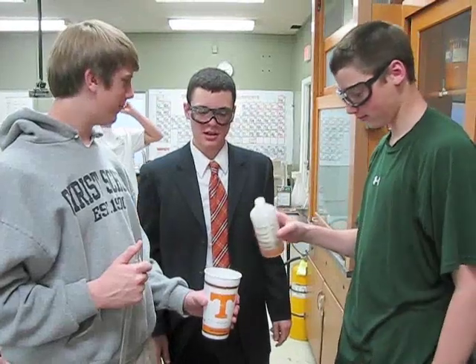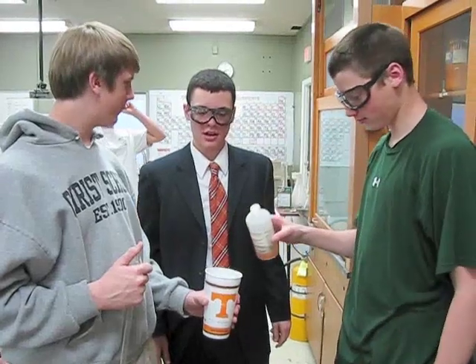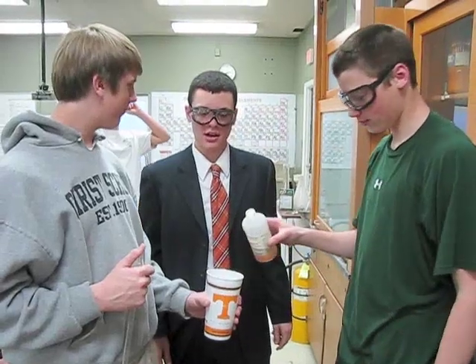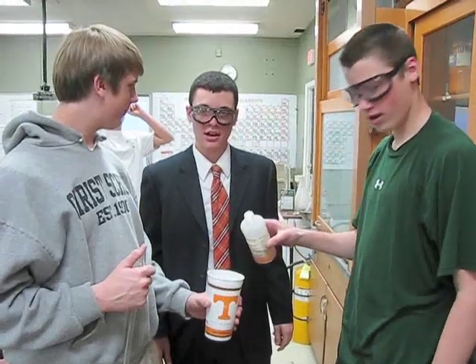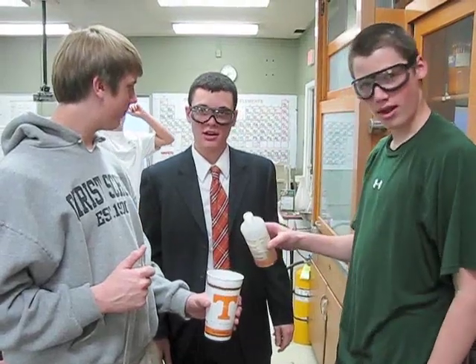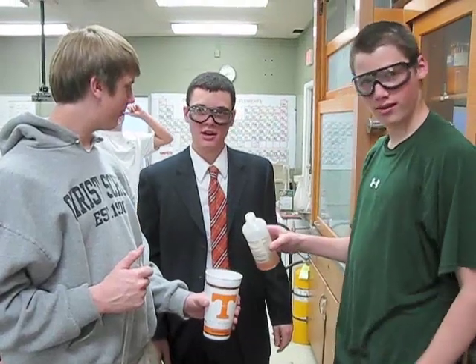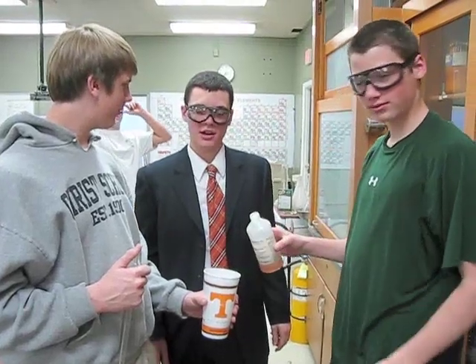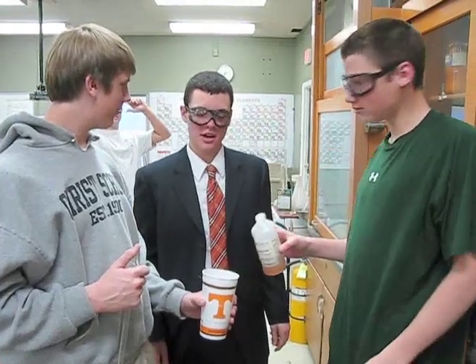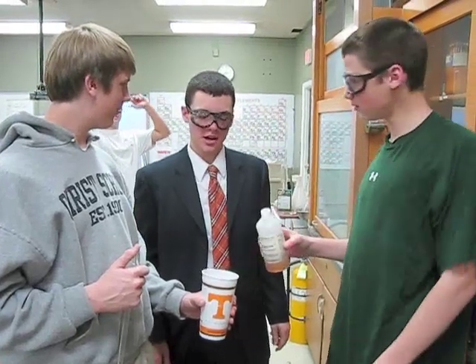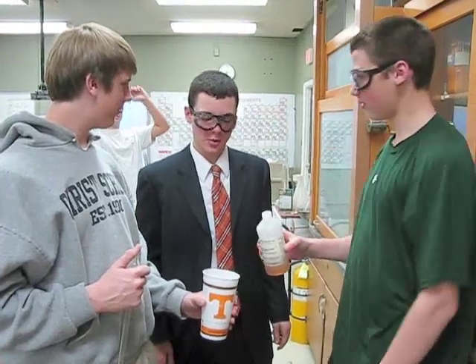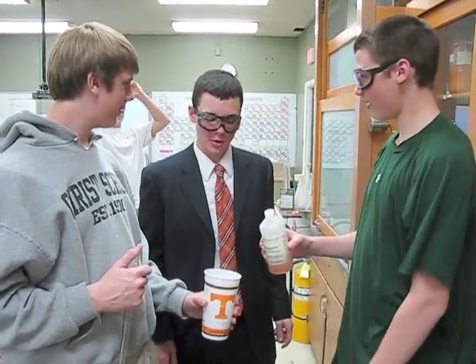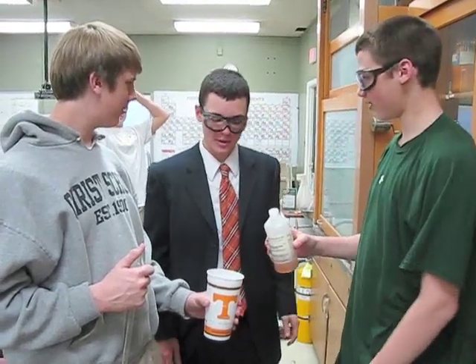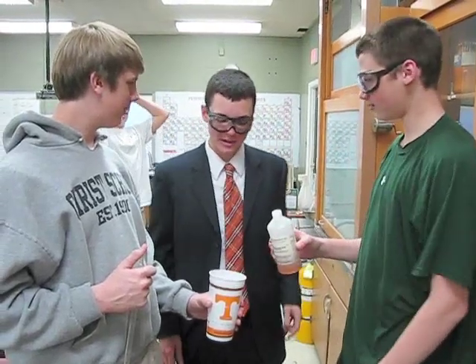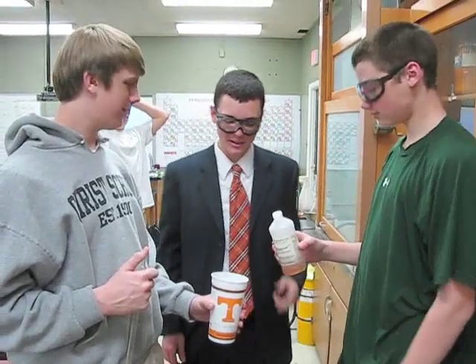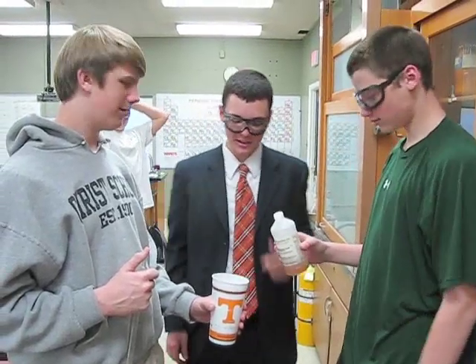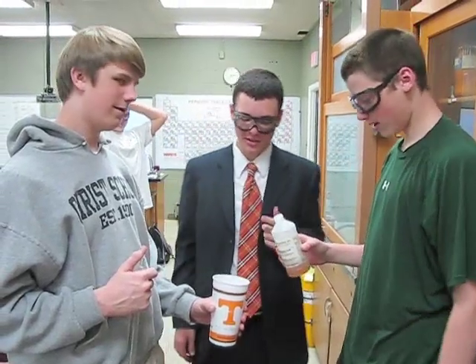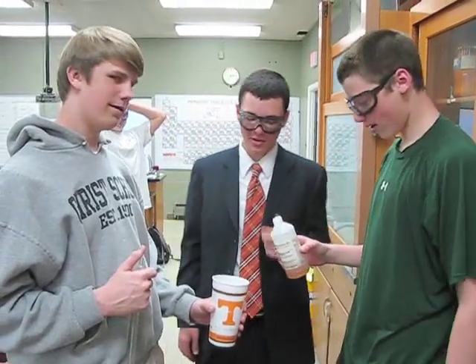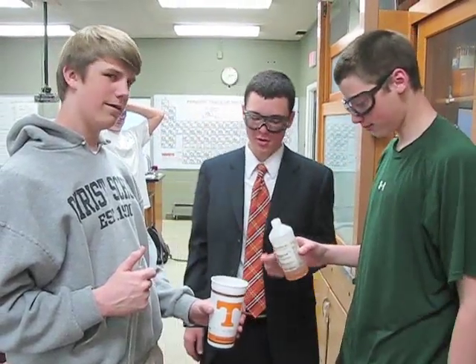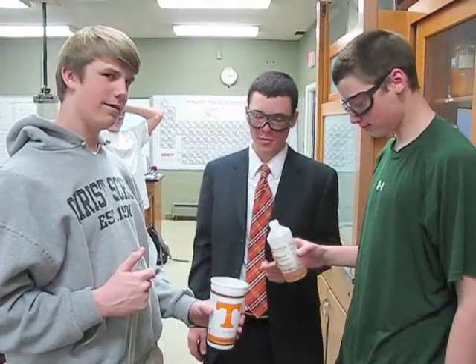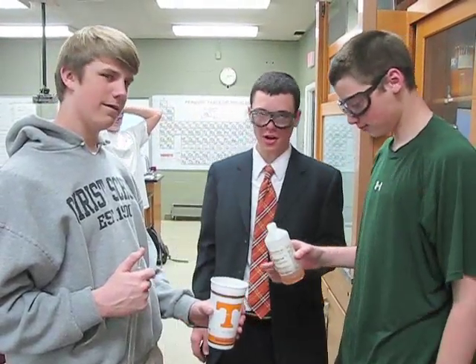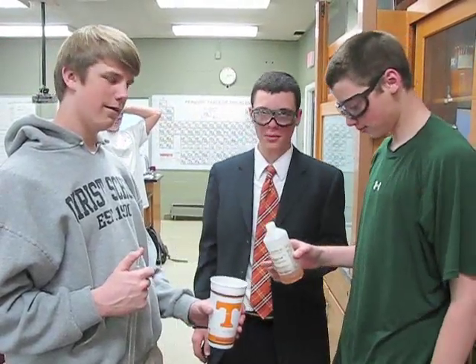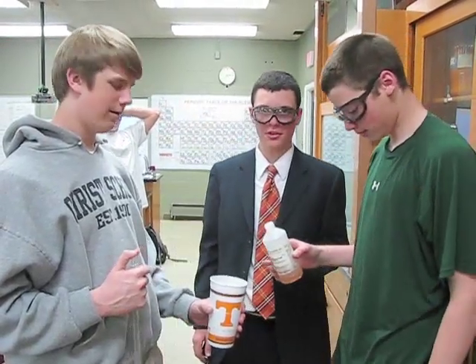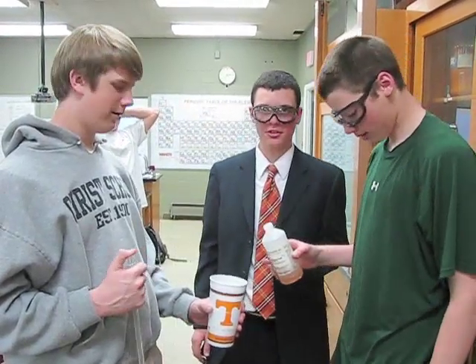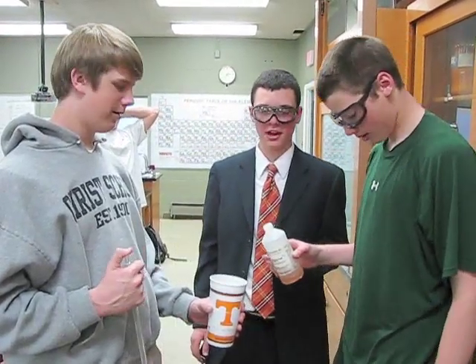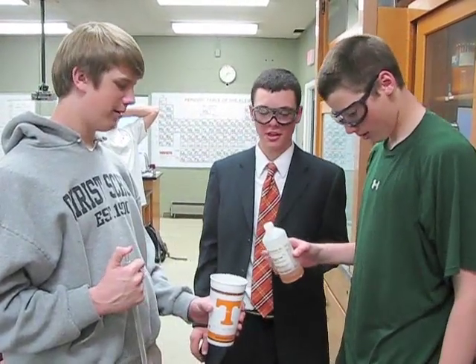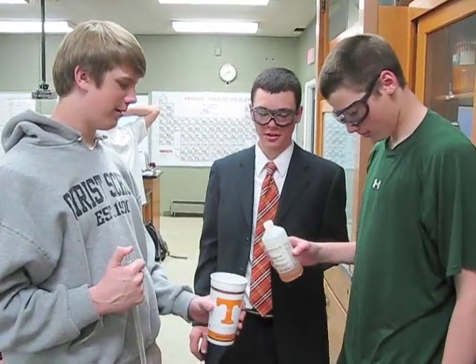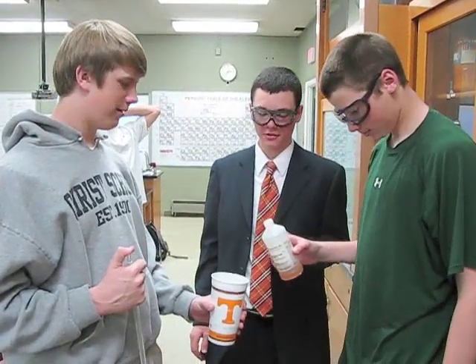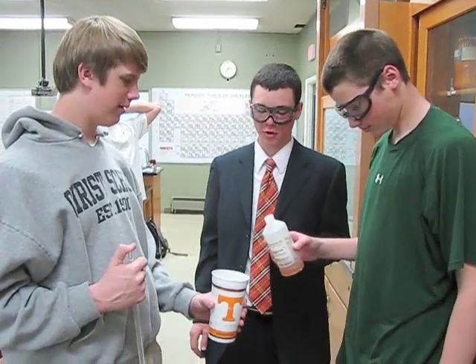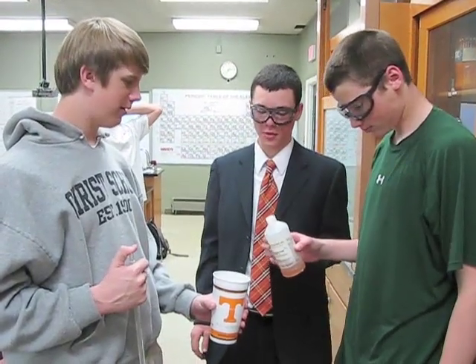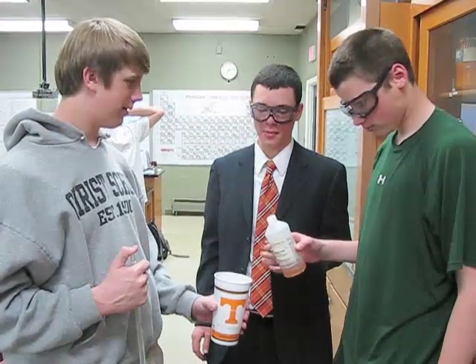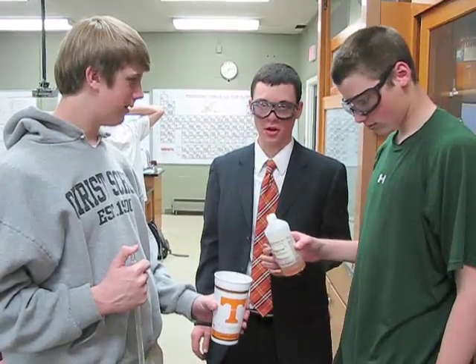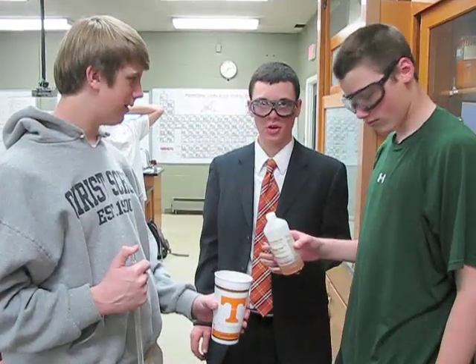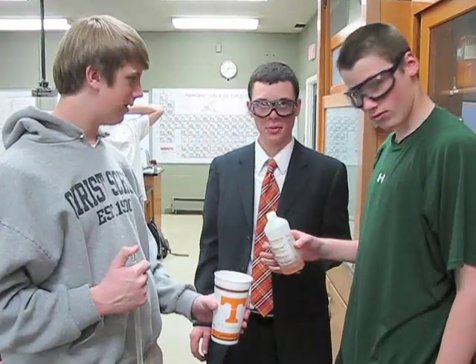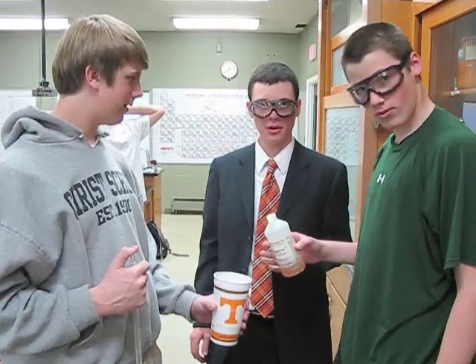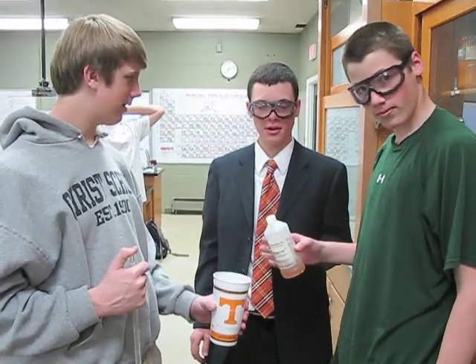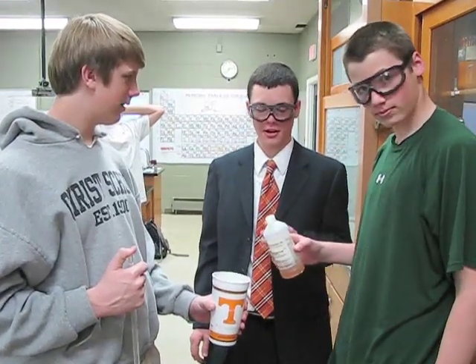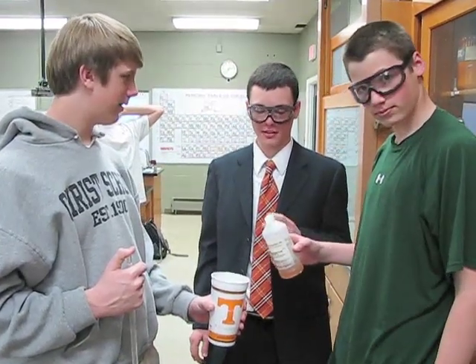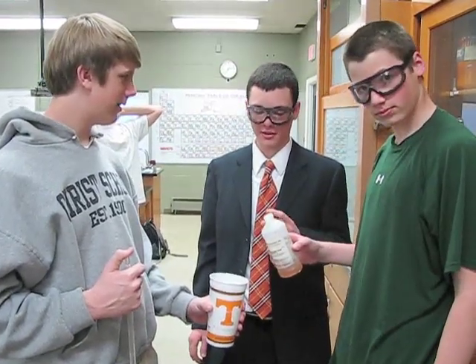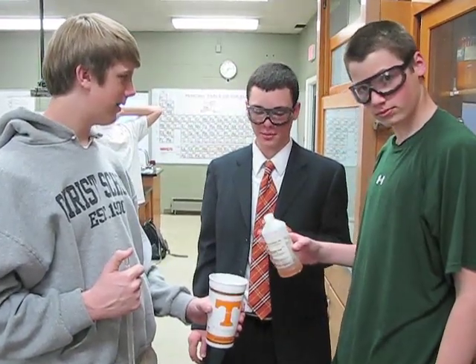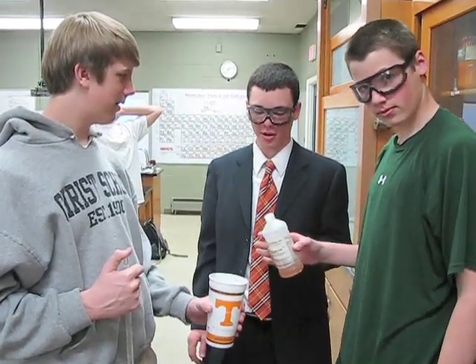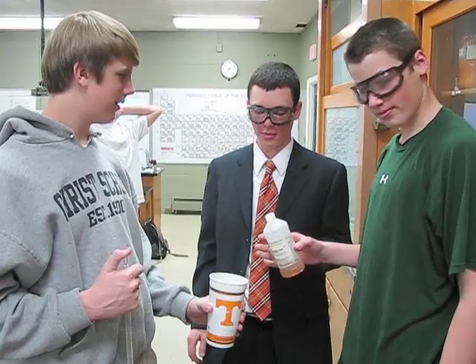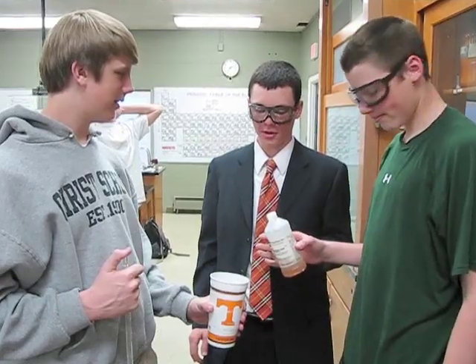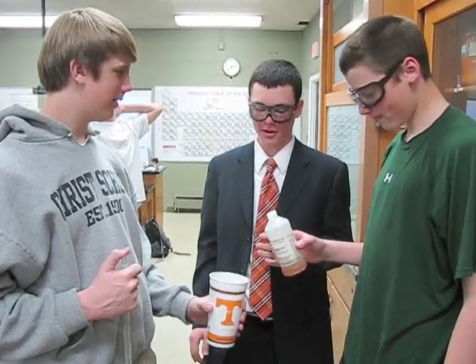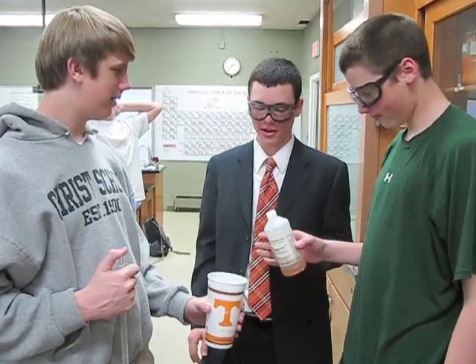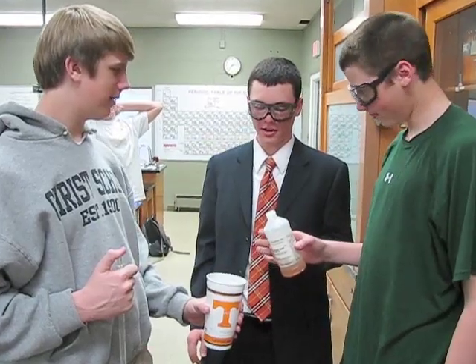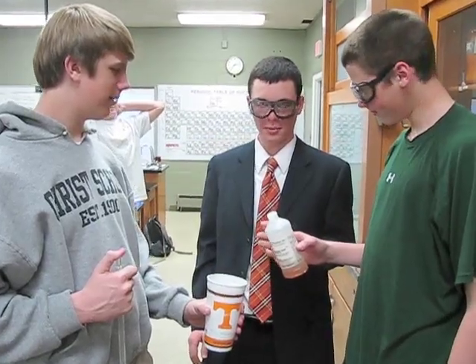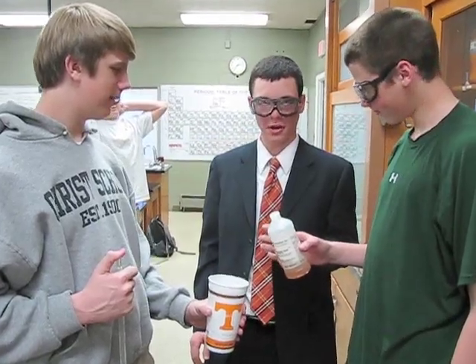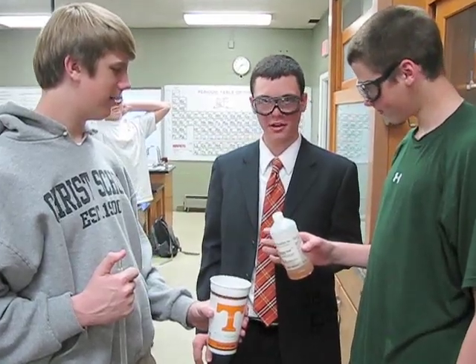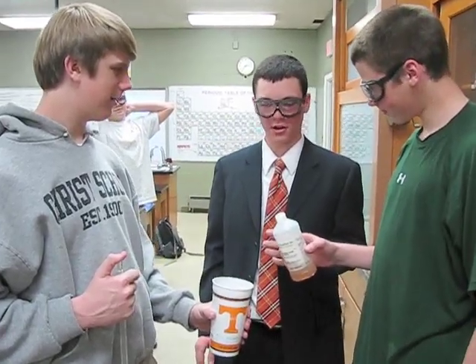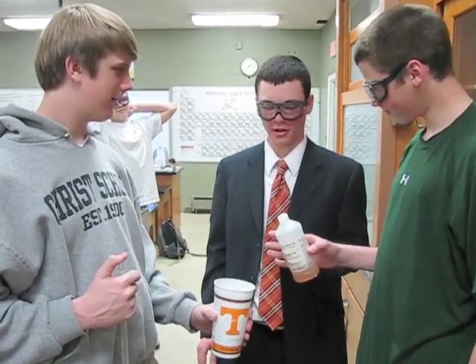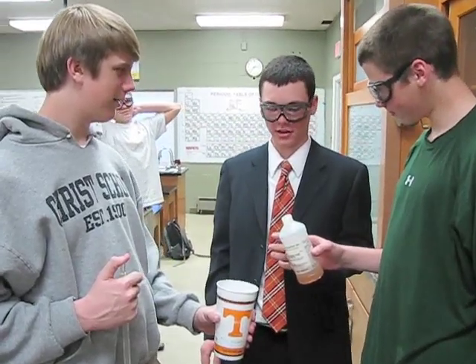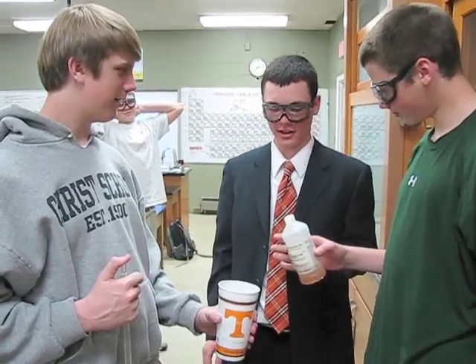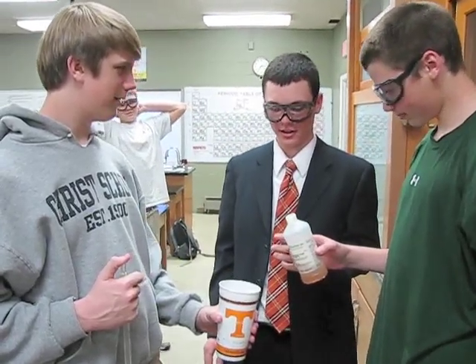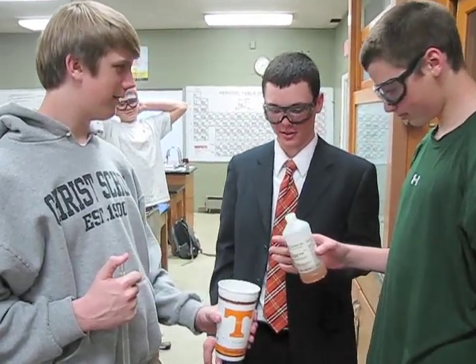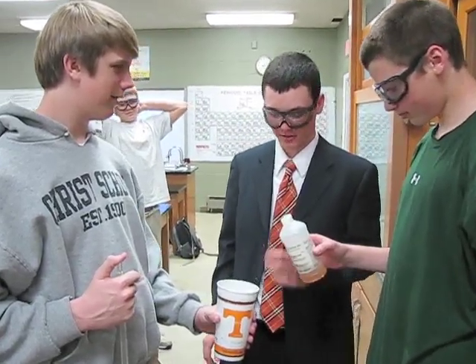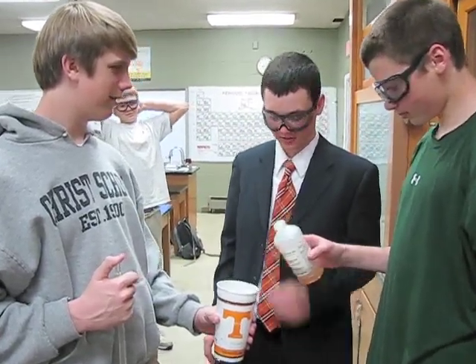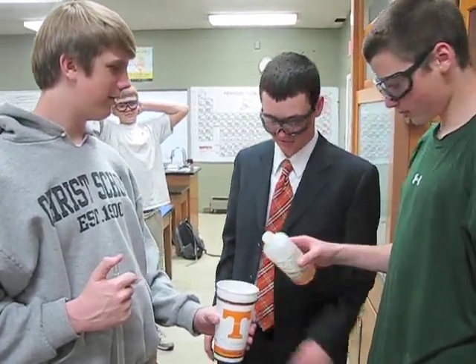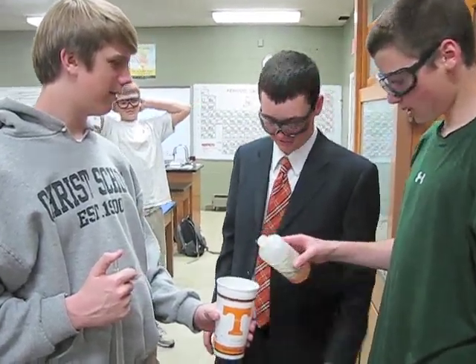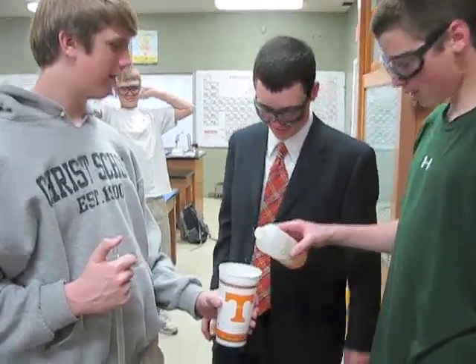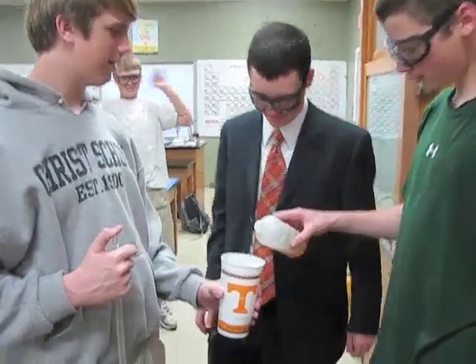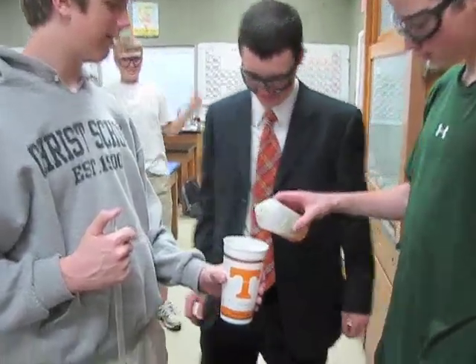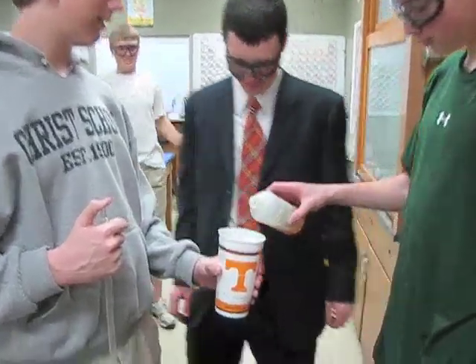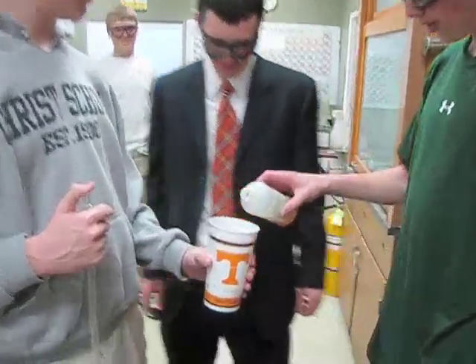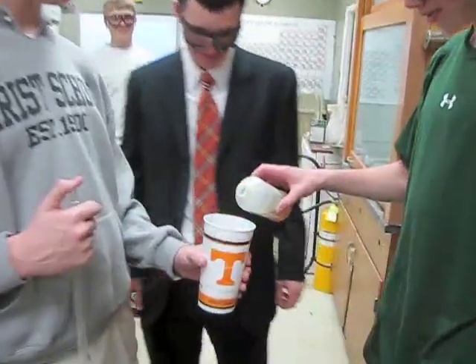Guys, what are you doing? We're mixing two monomers together to form a polymer, and this polymer is polyurethane. Okay, here we go.